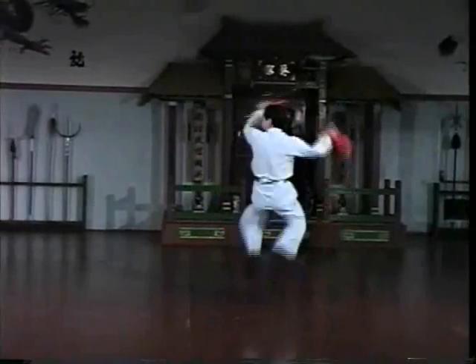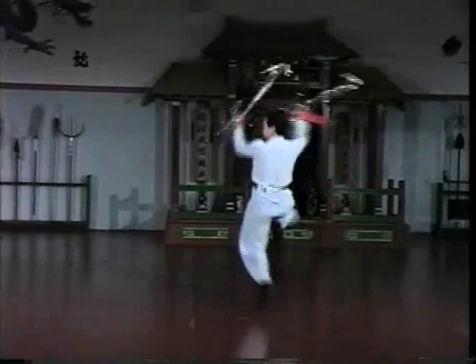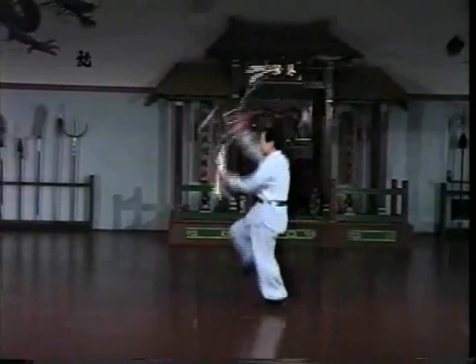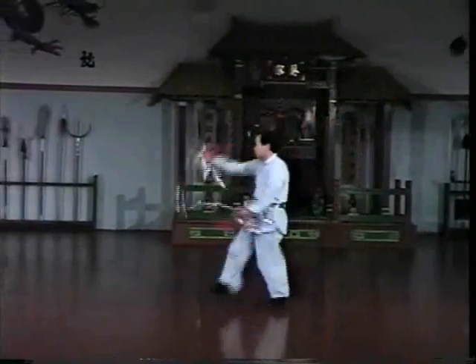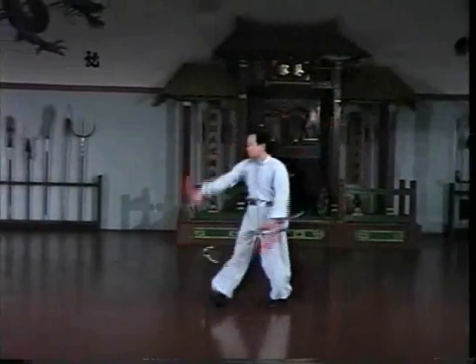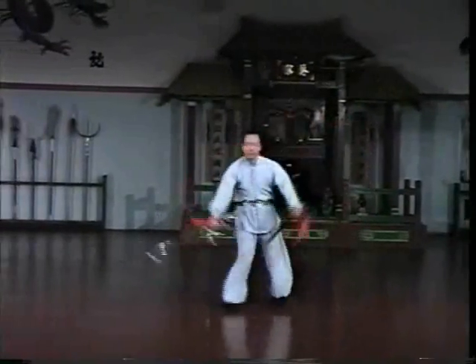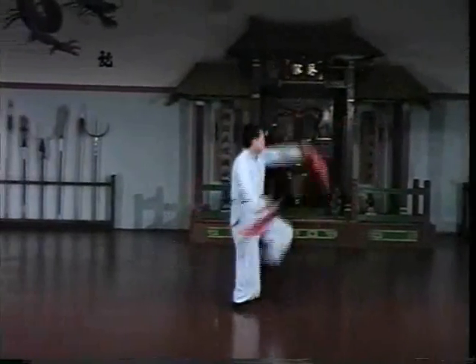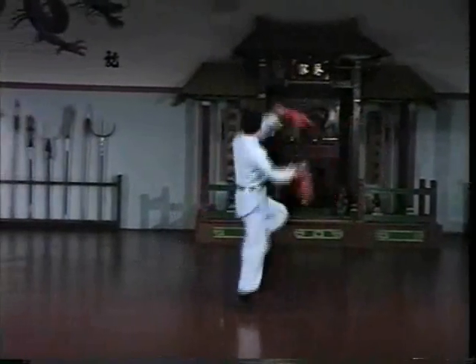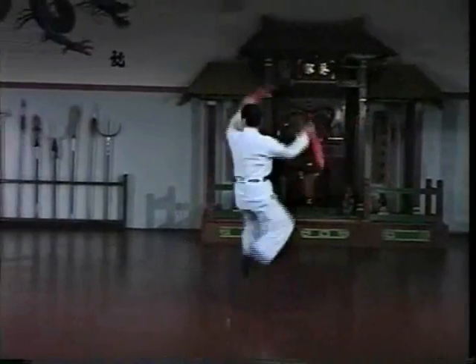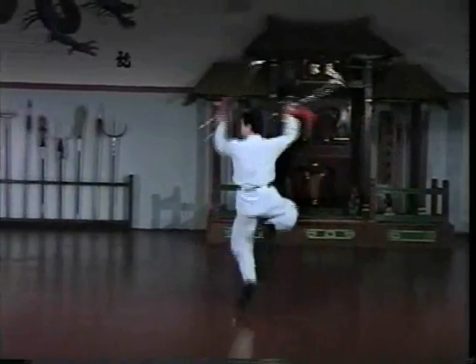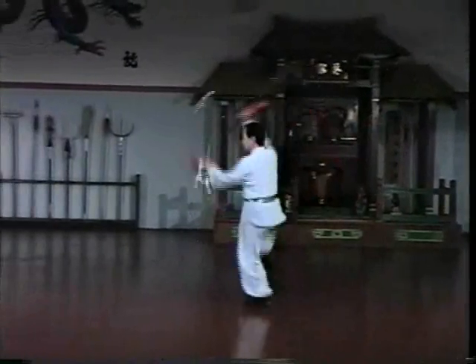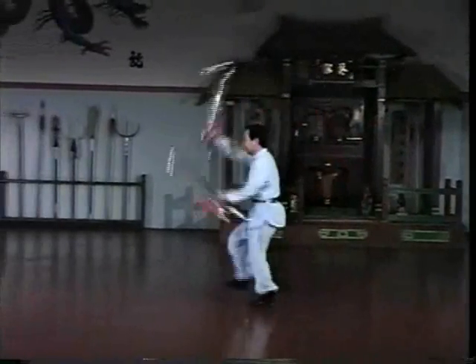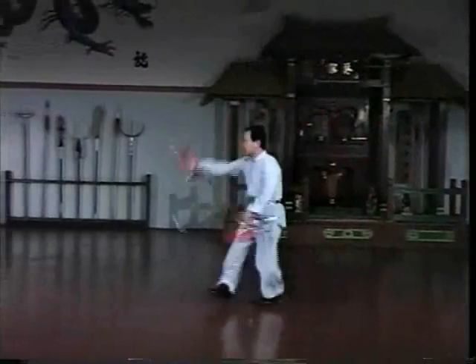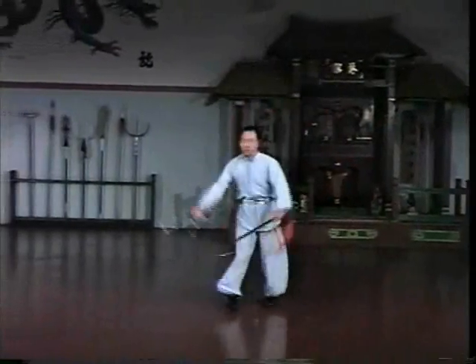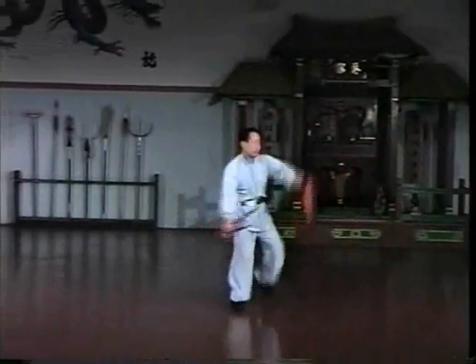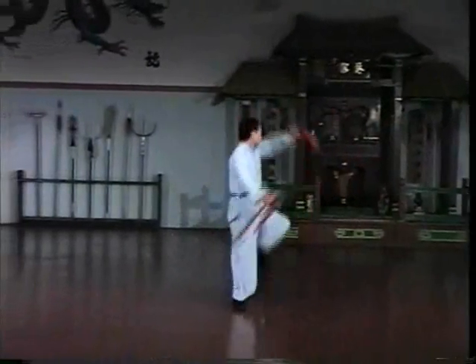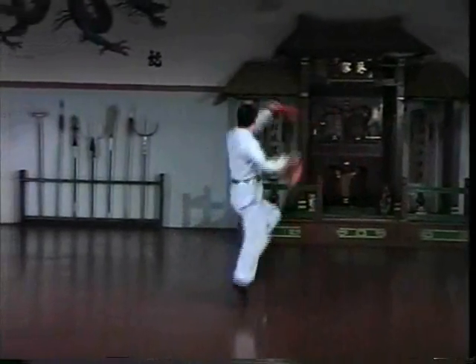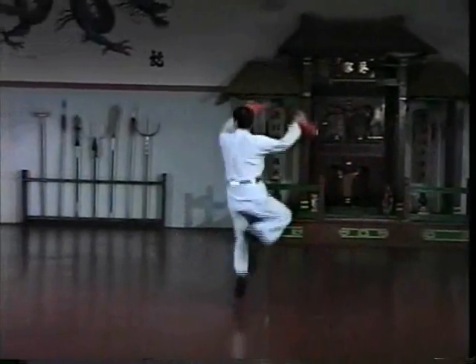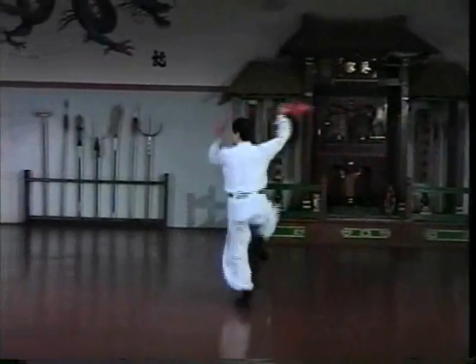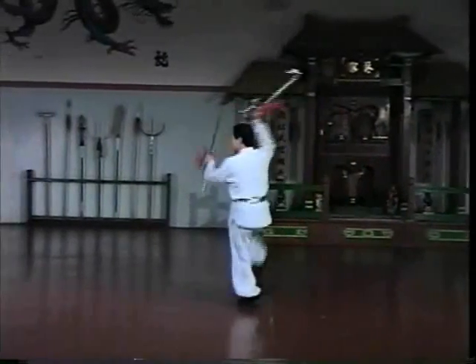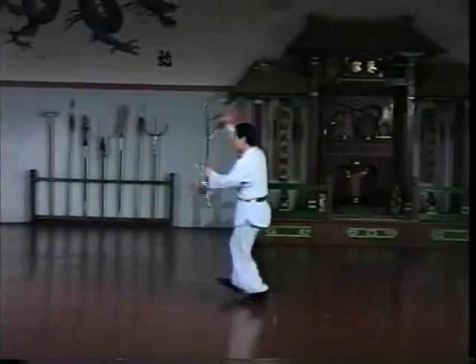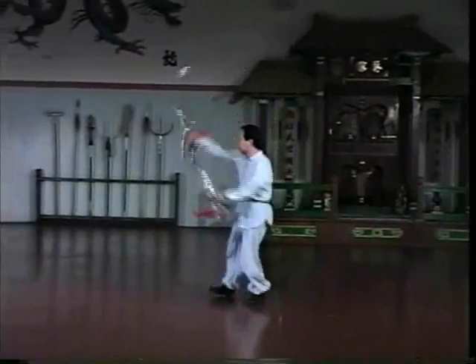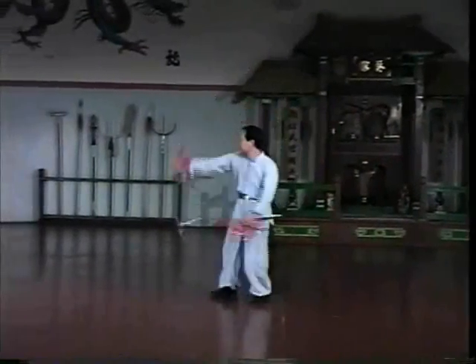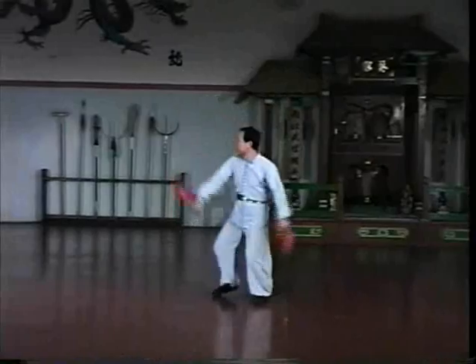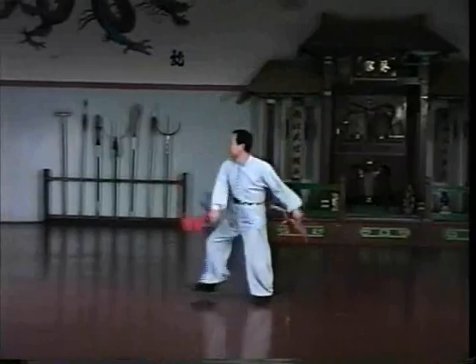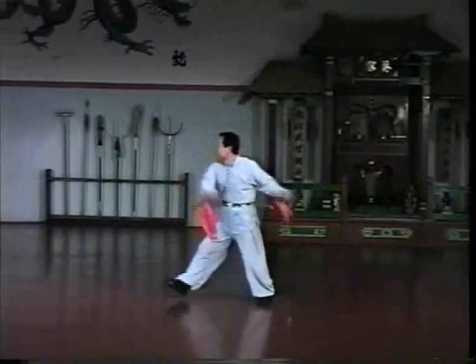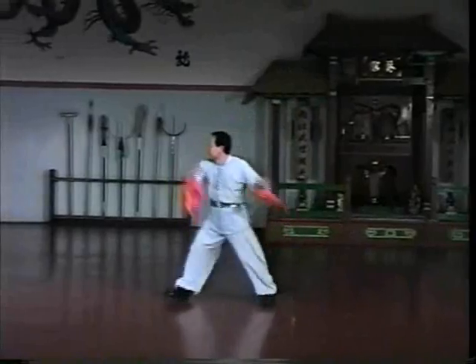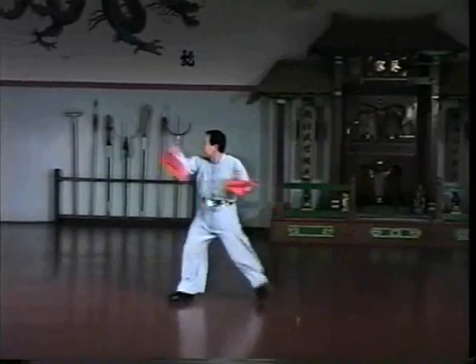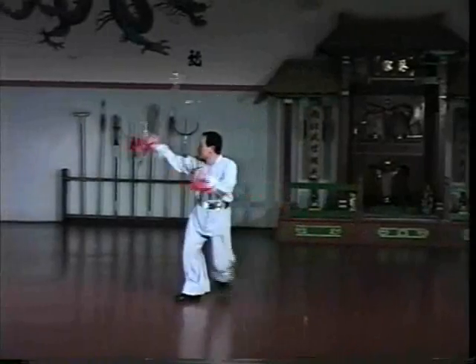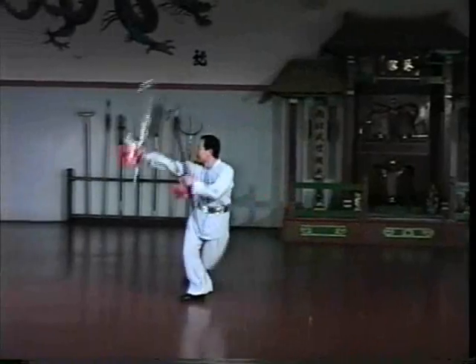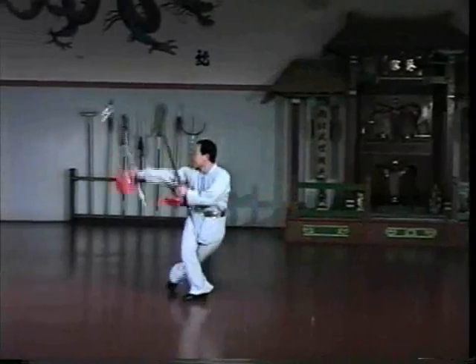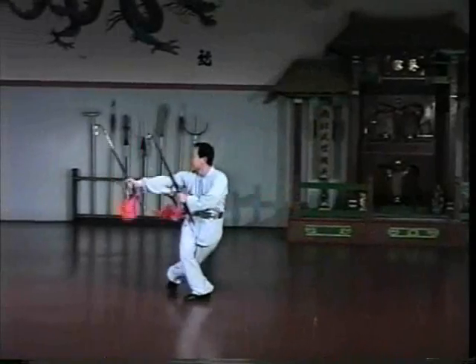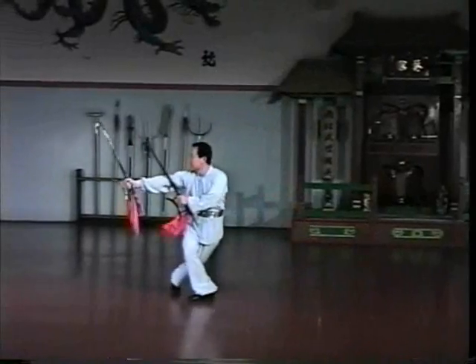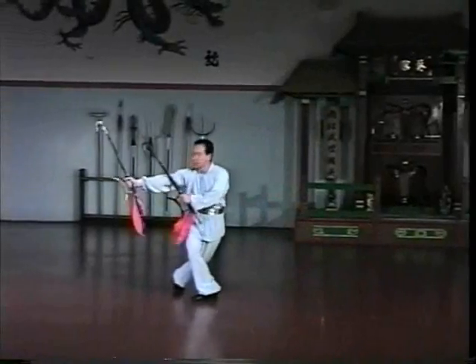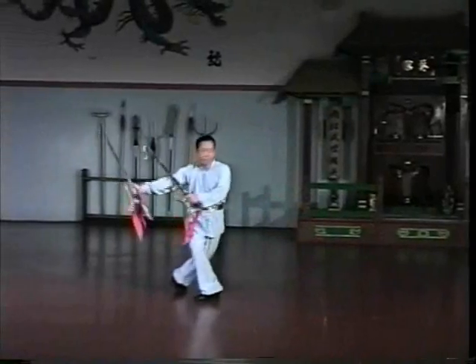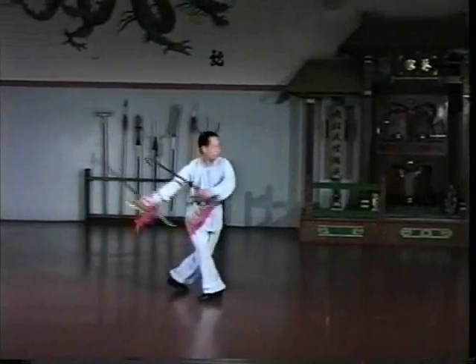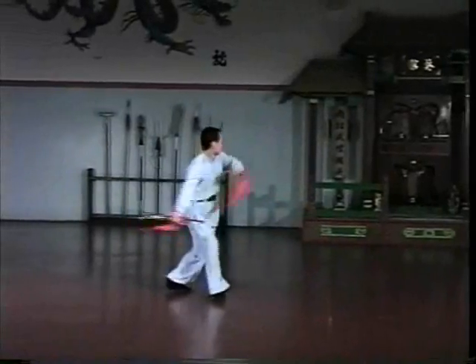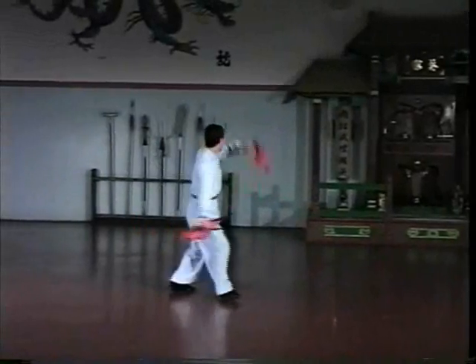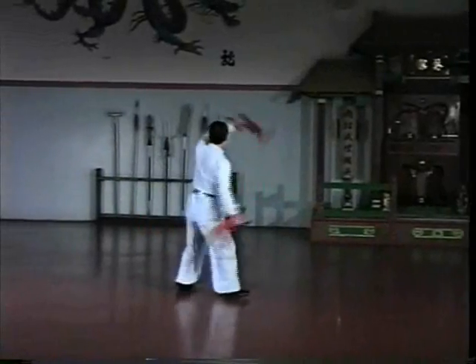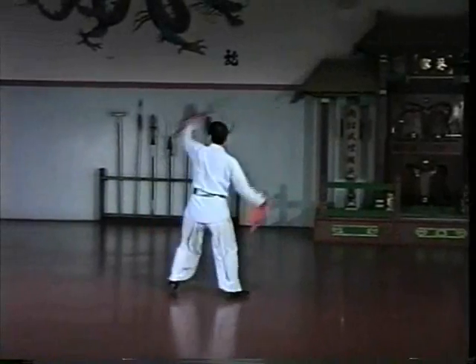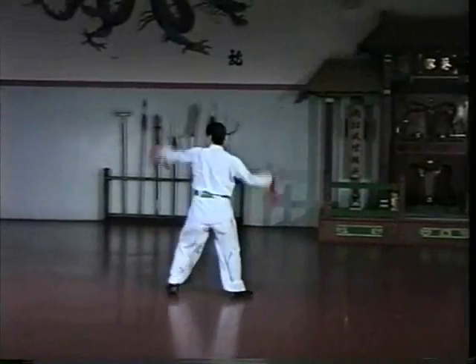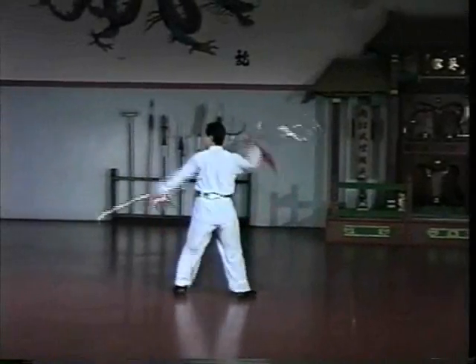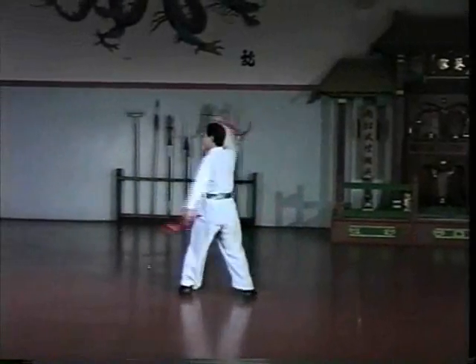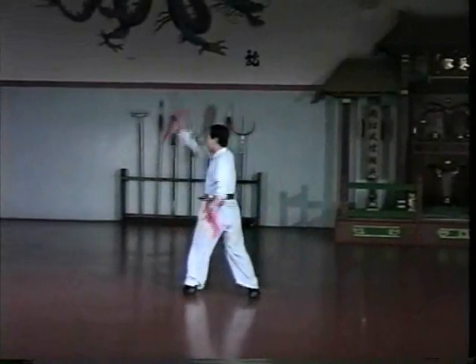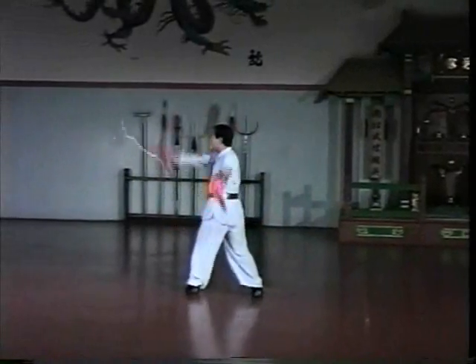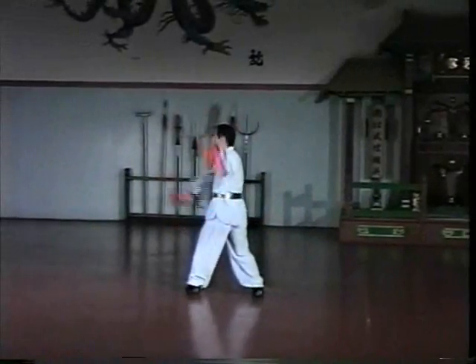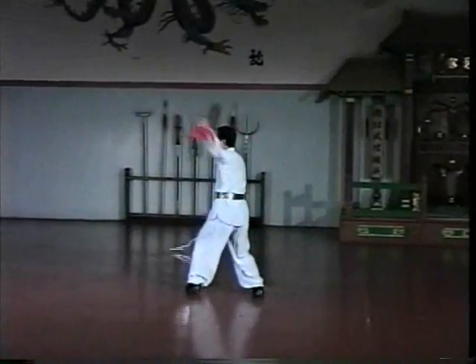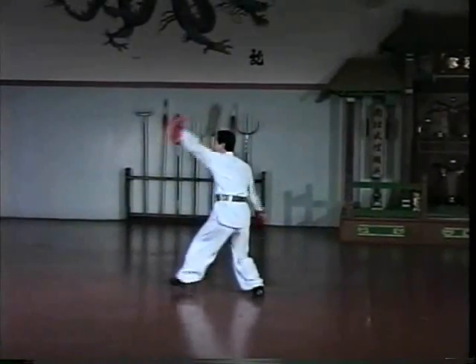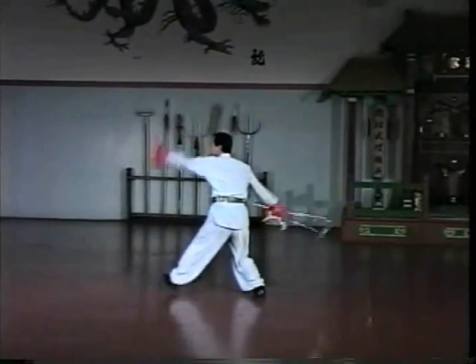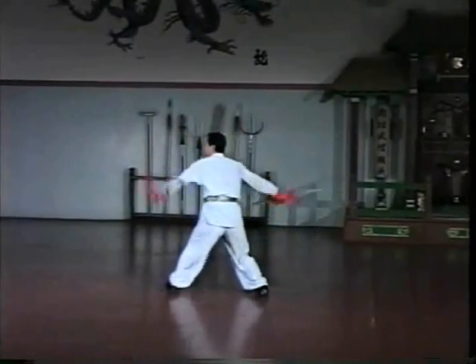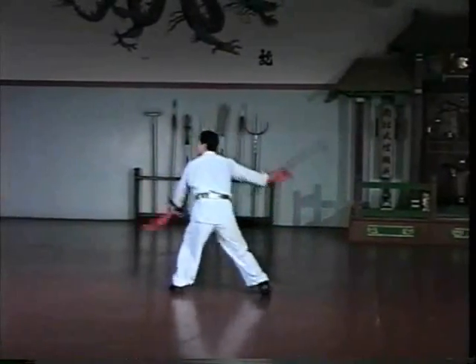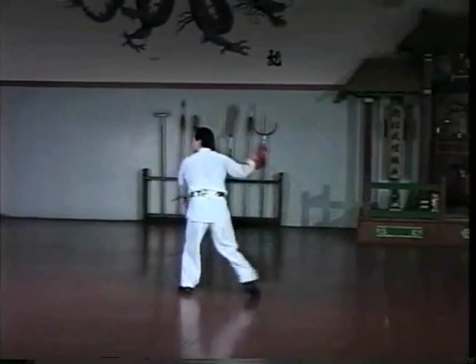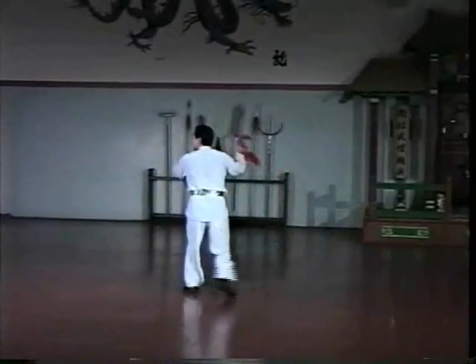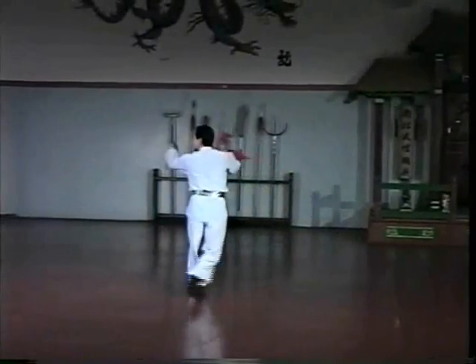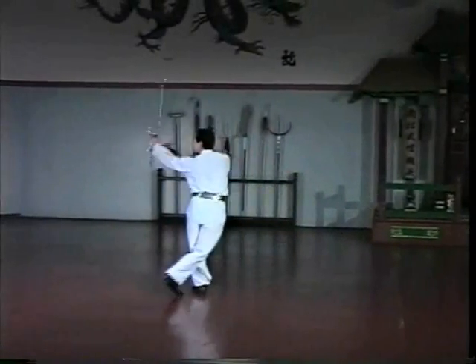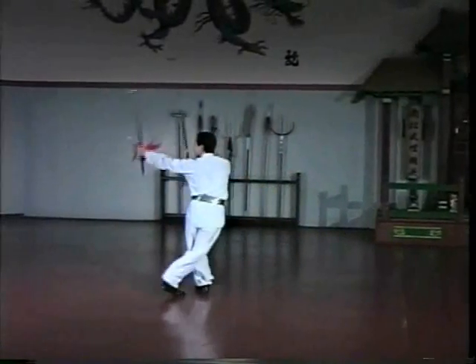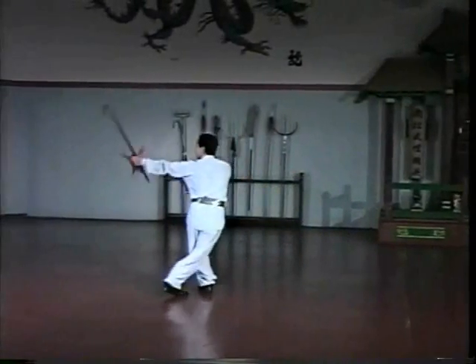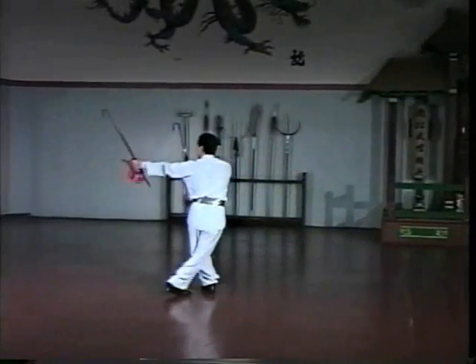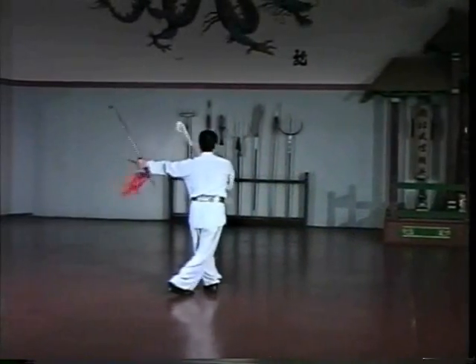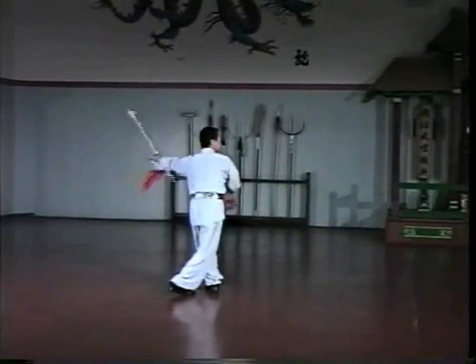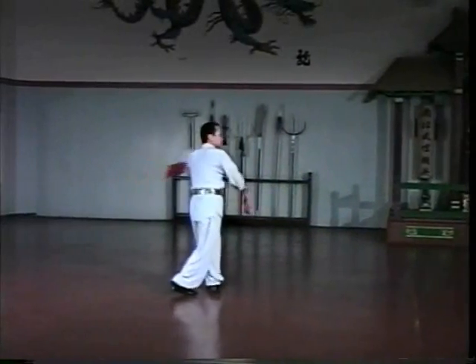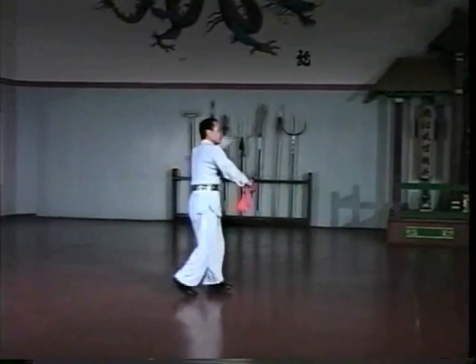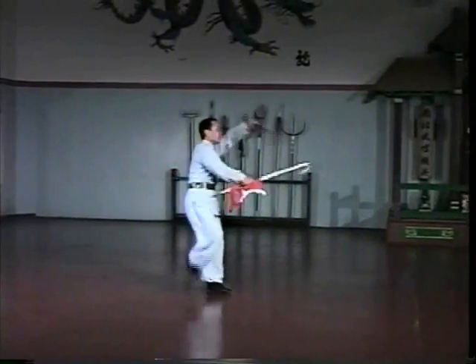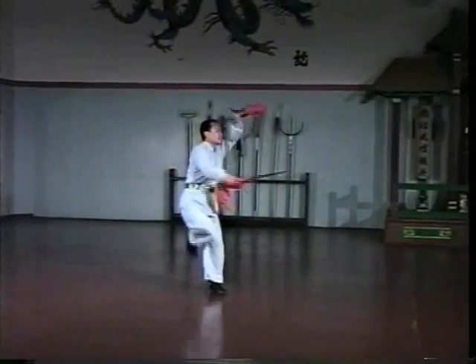The rear hand, also known as the guide hand or the balance hand, must always be coordinated with the front hand.